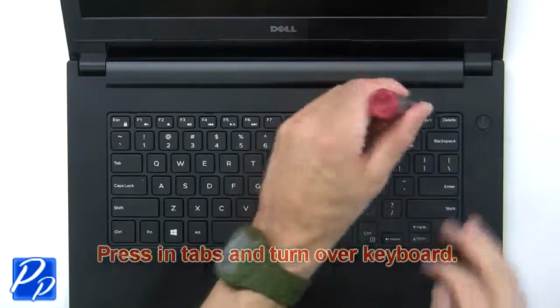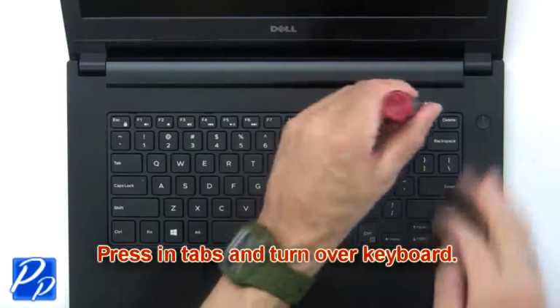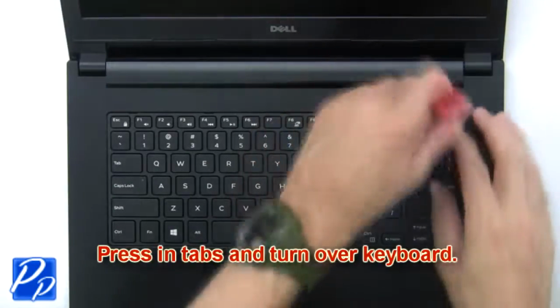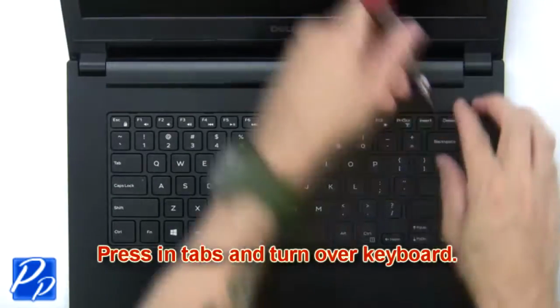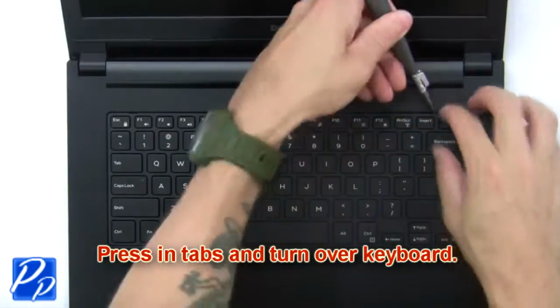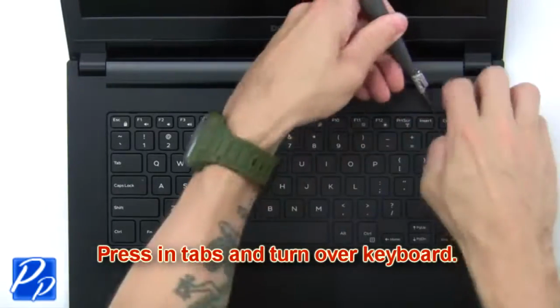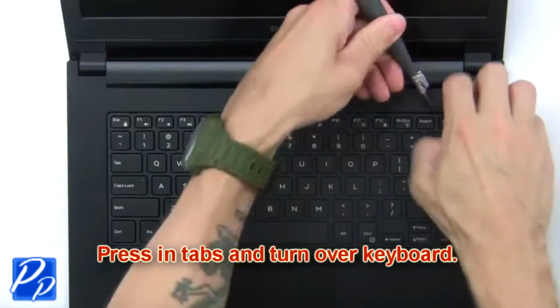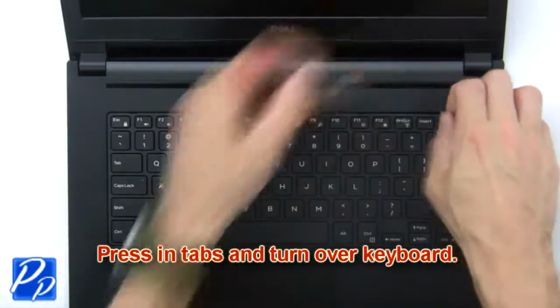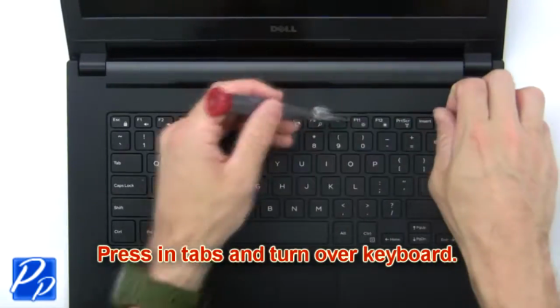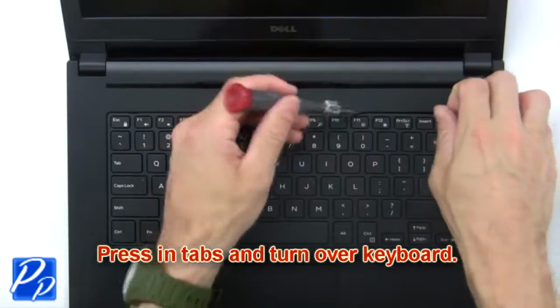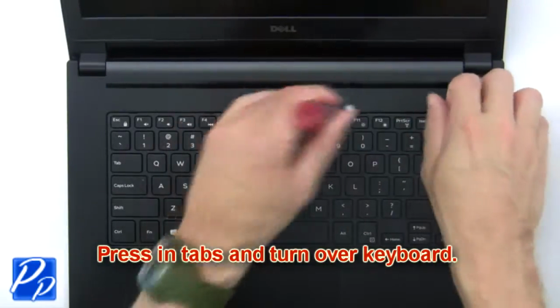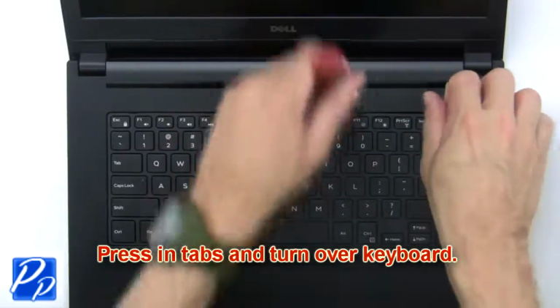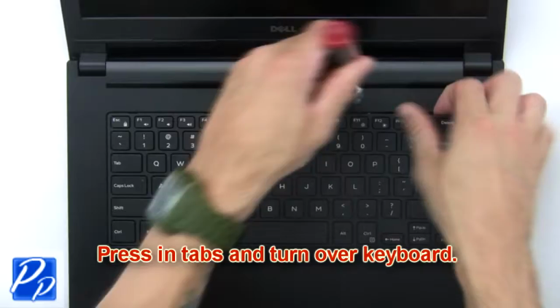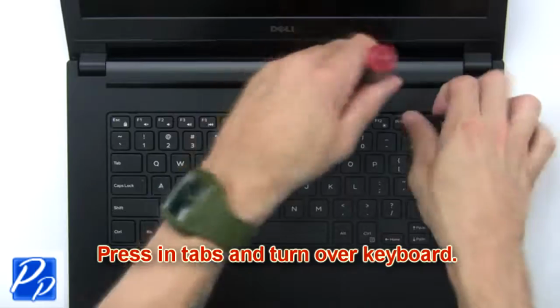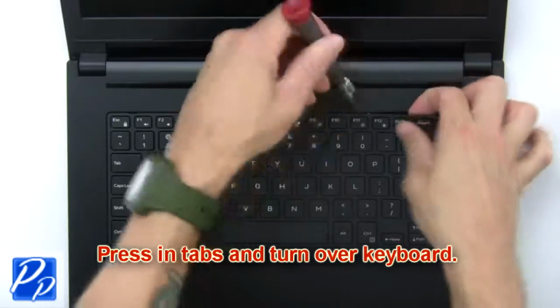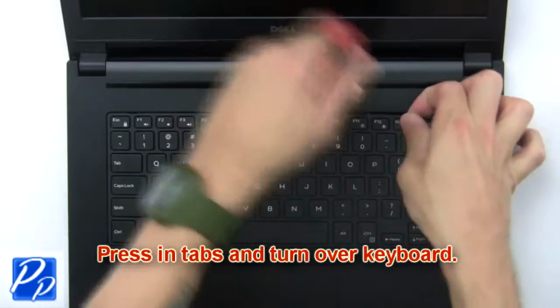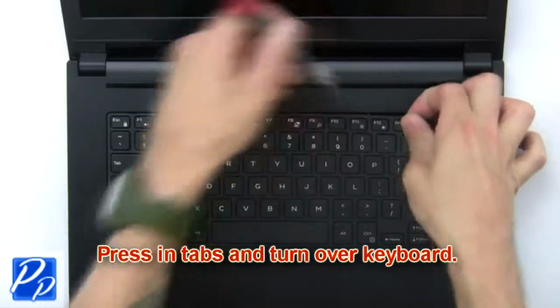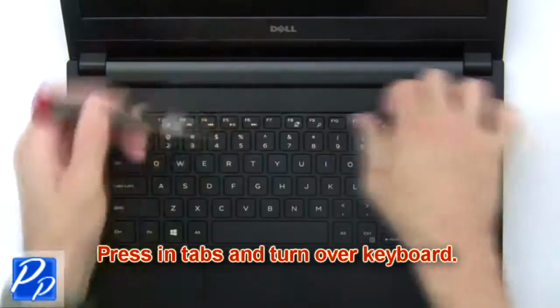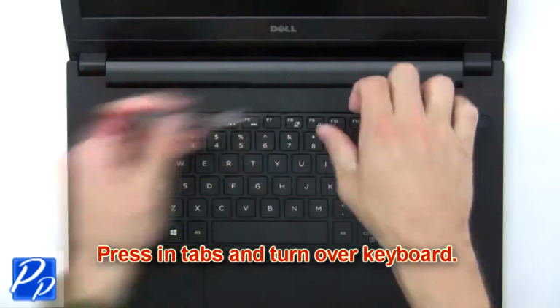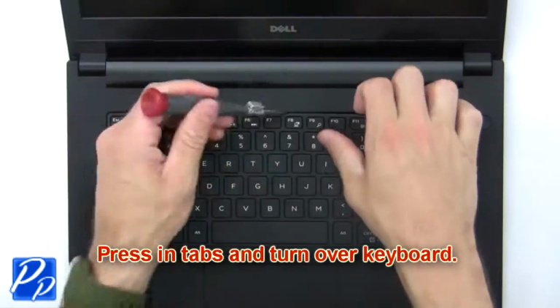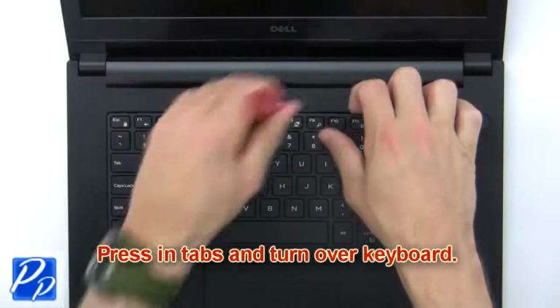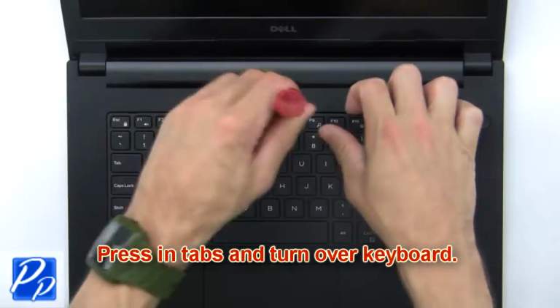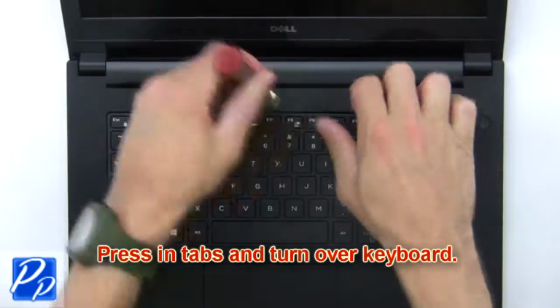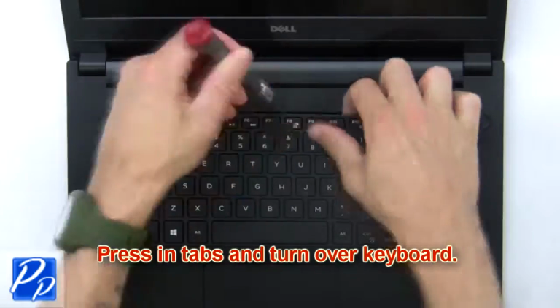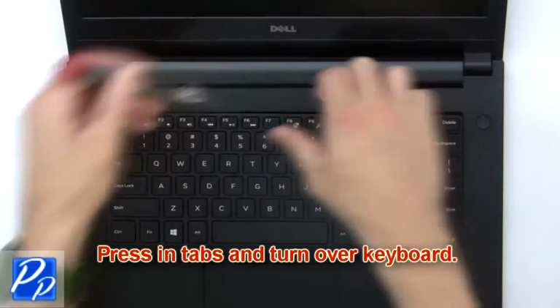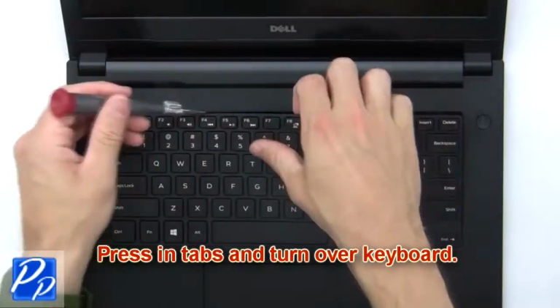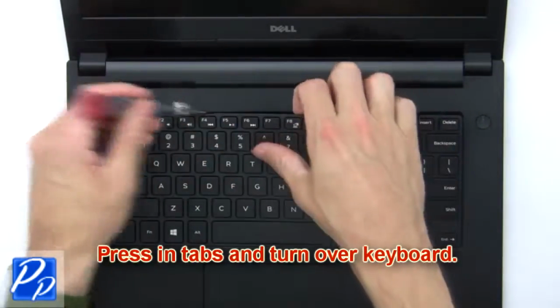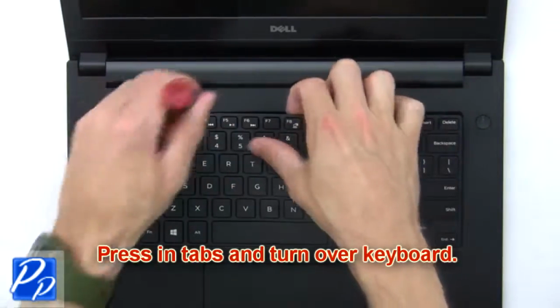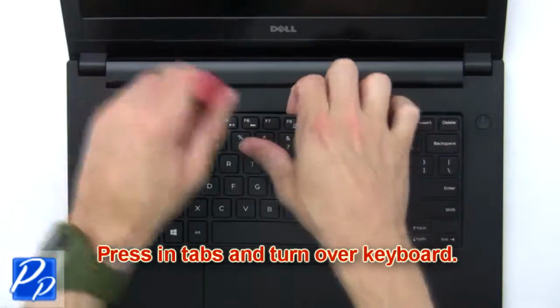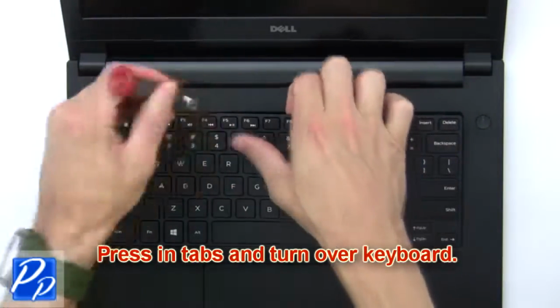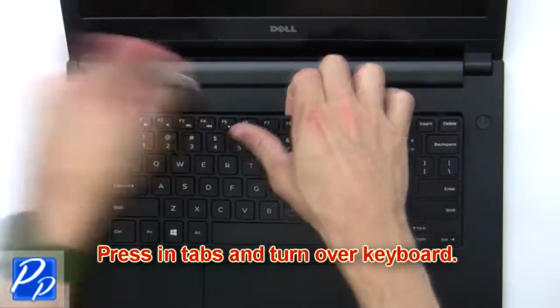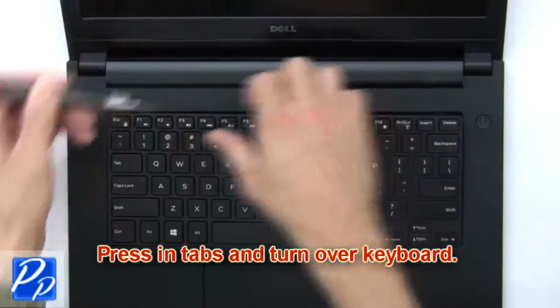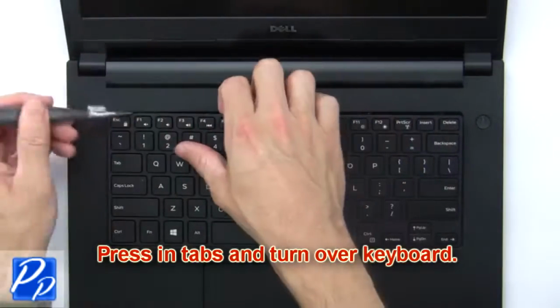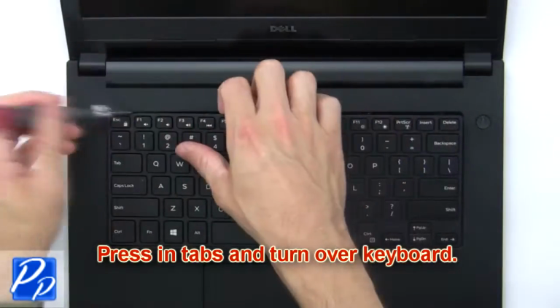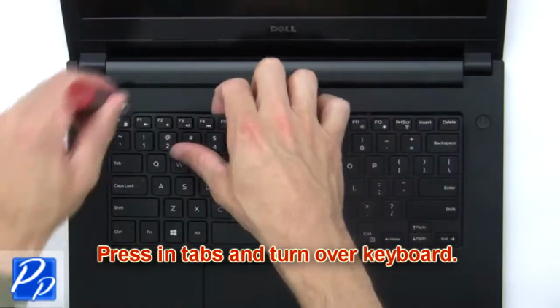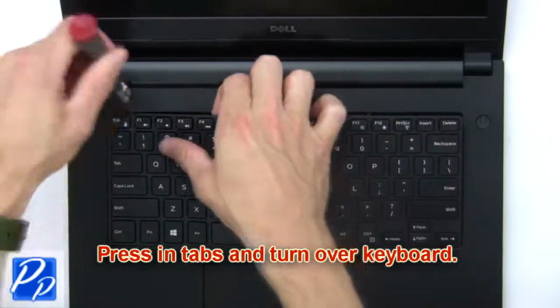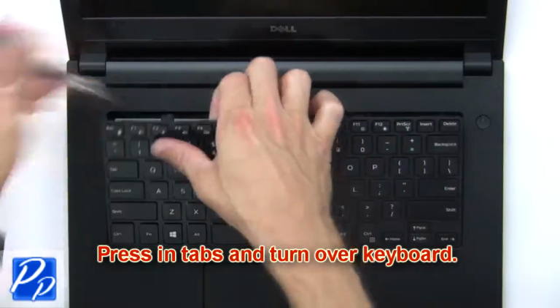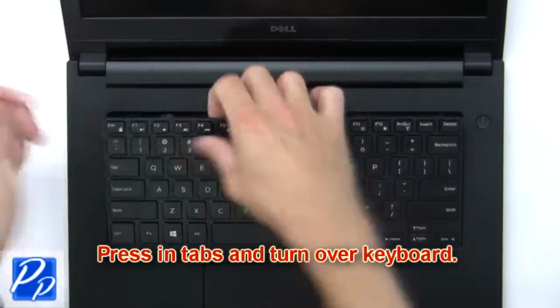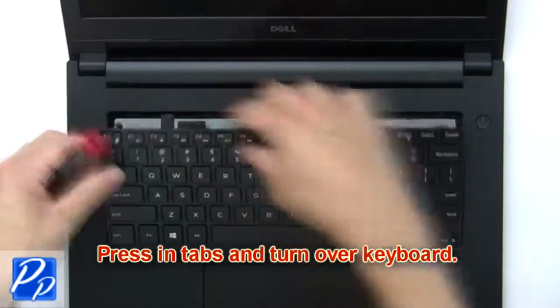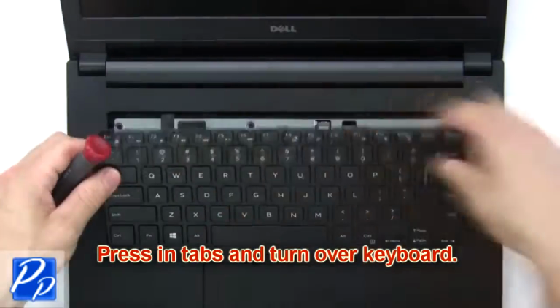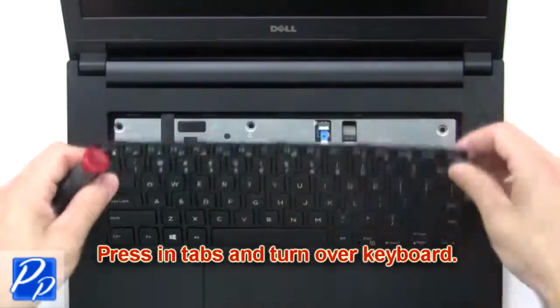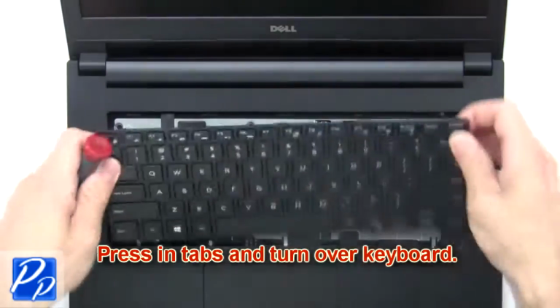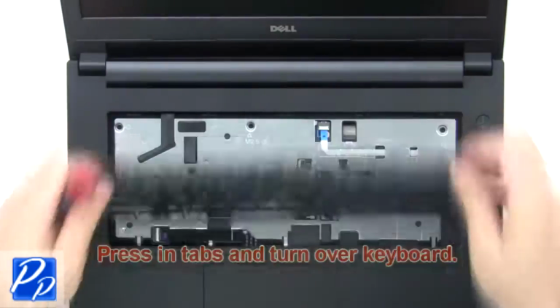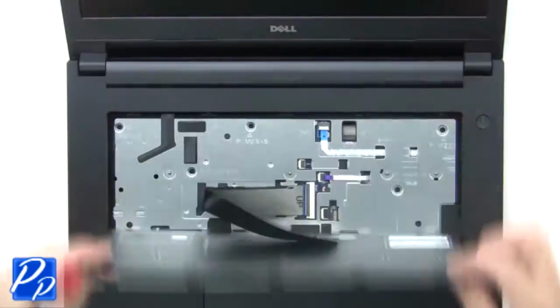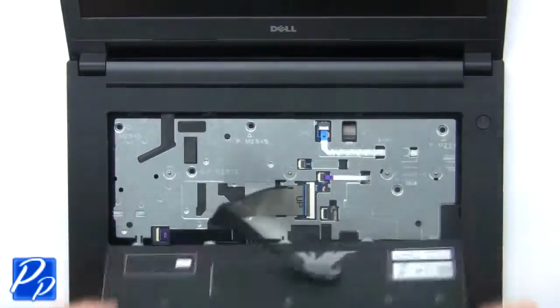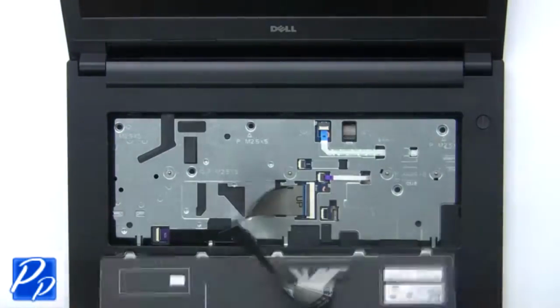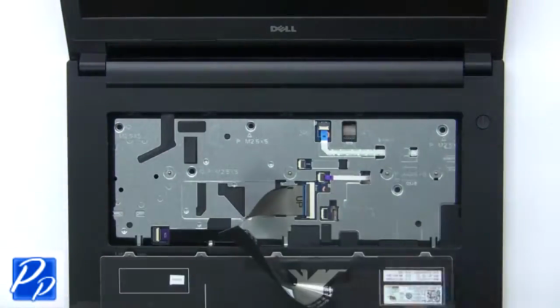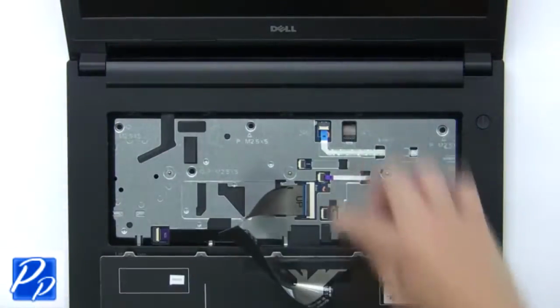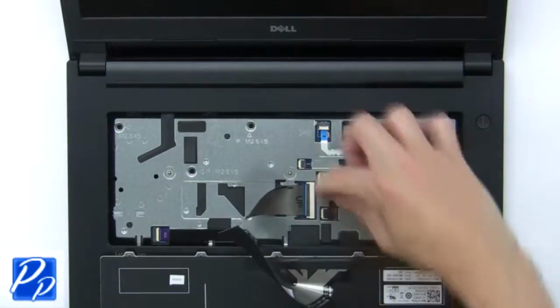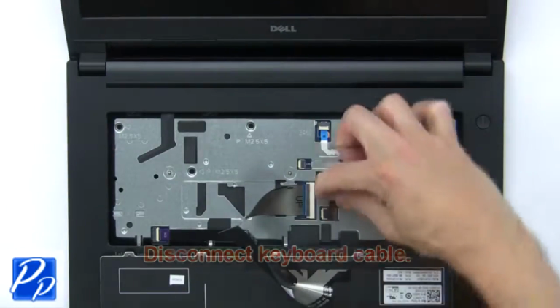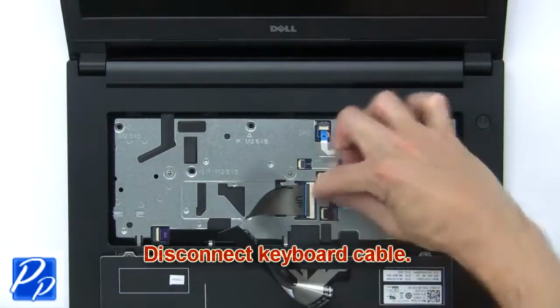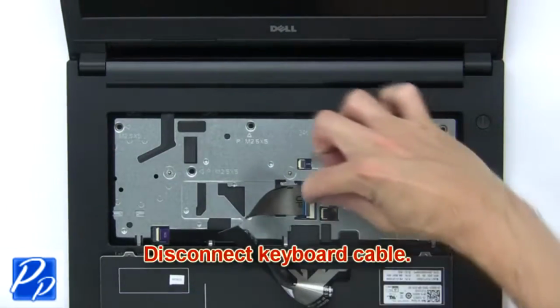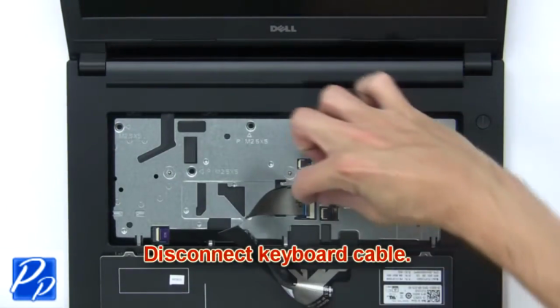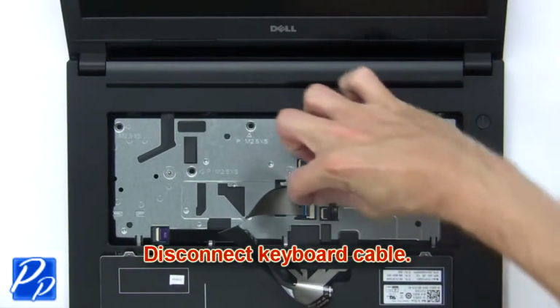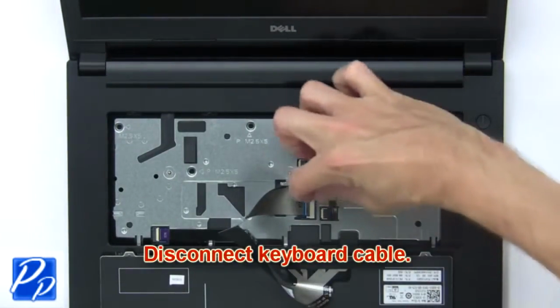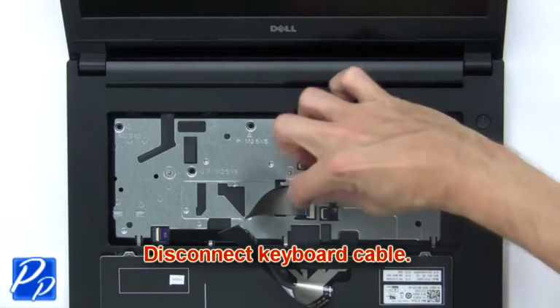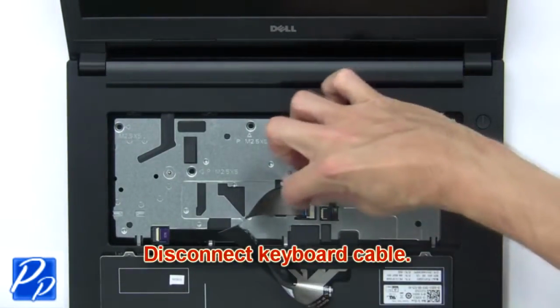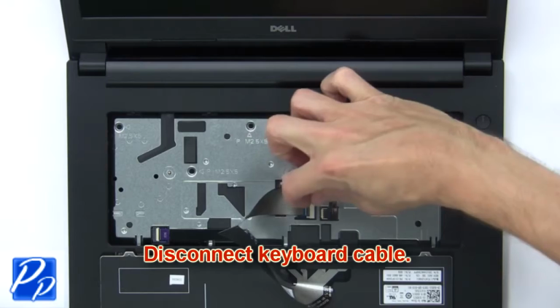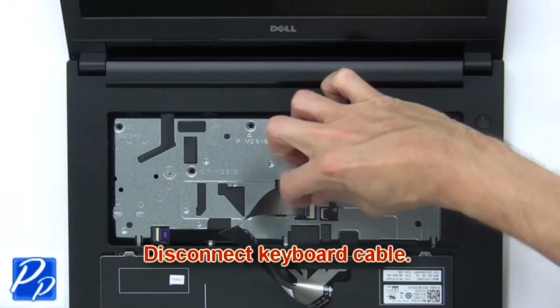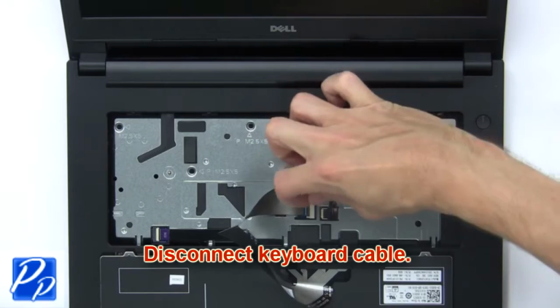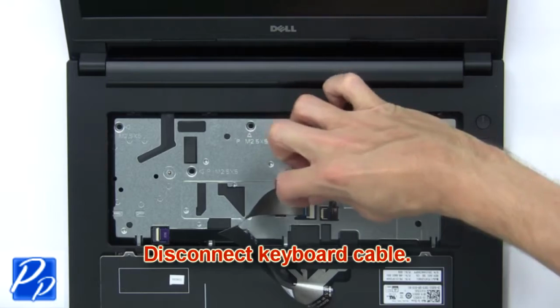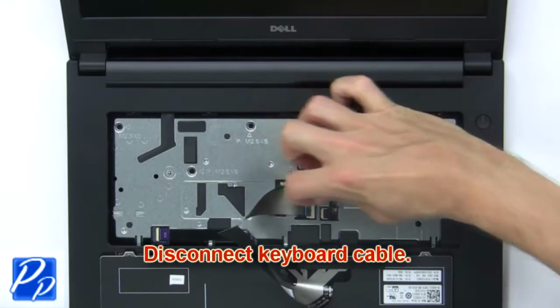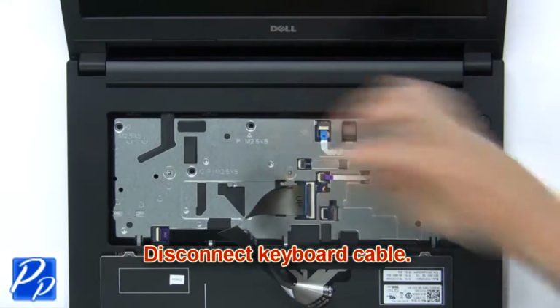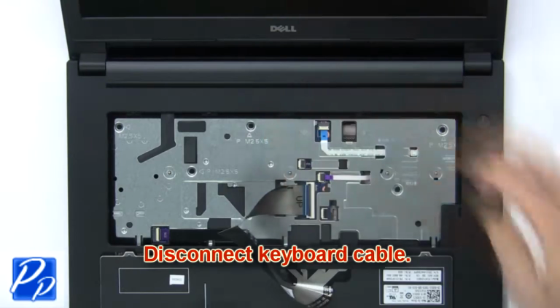Now press in the tabs and turn over the keyboard. Then disconnect the keyboard cable.